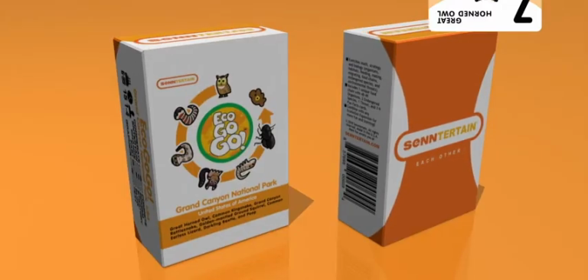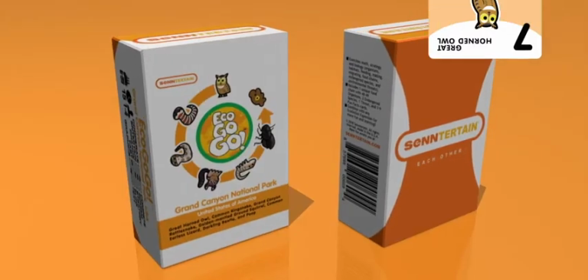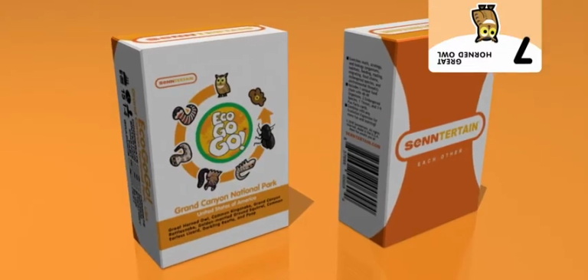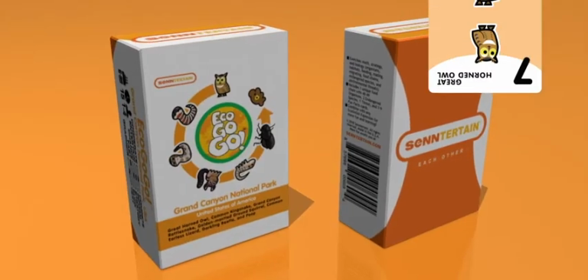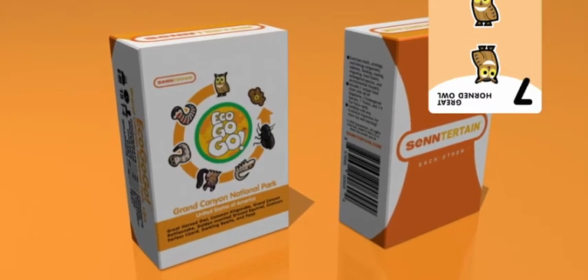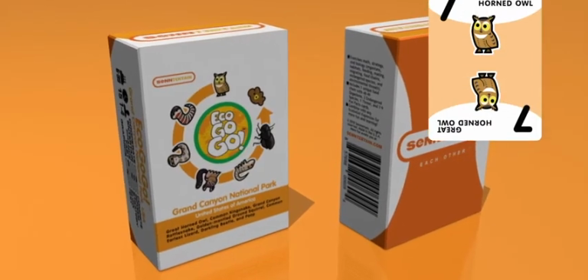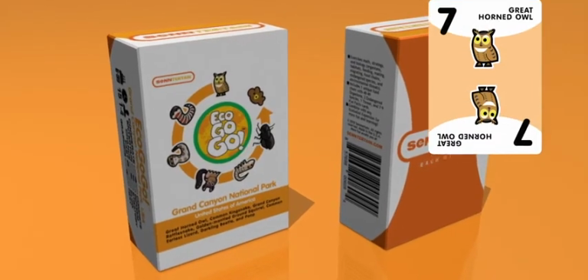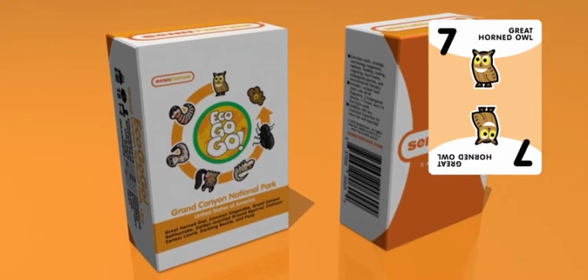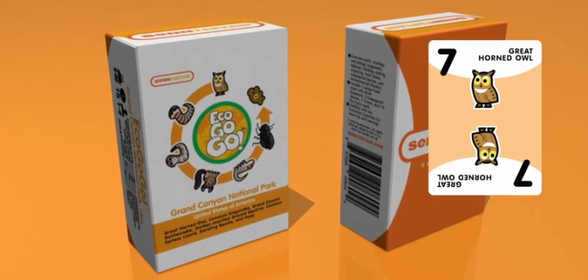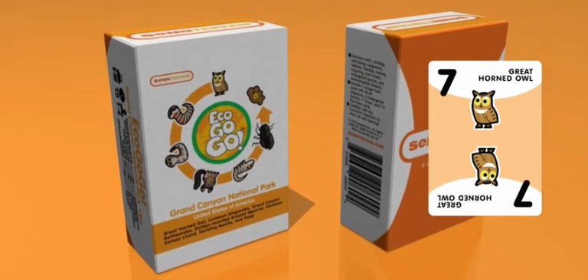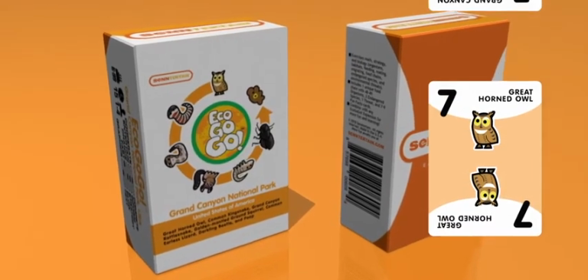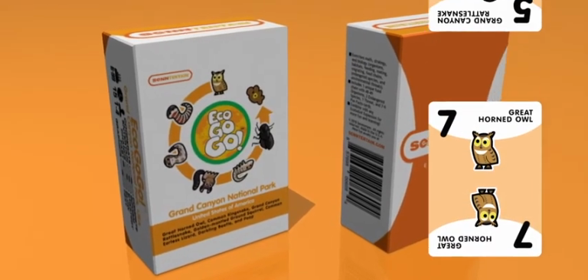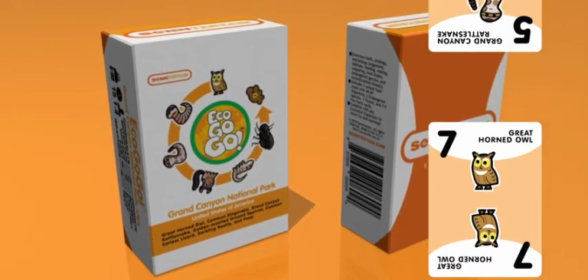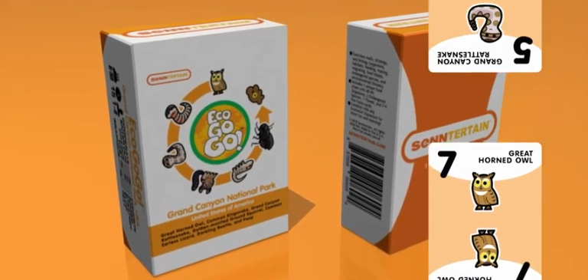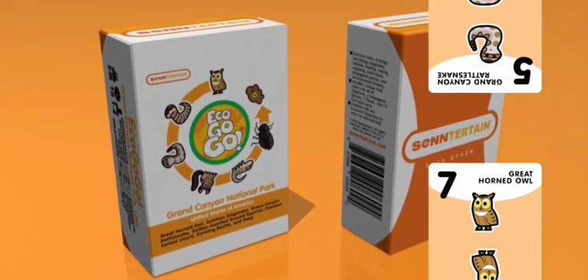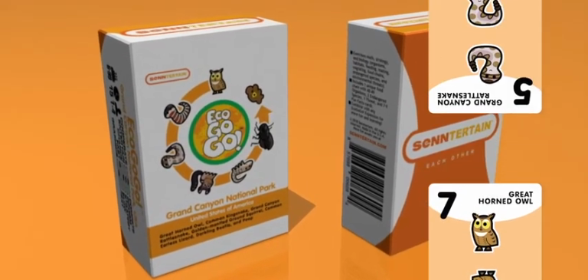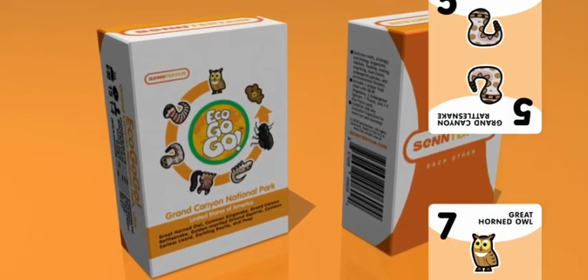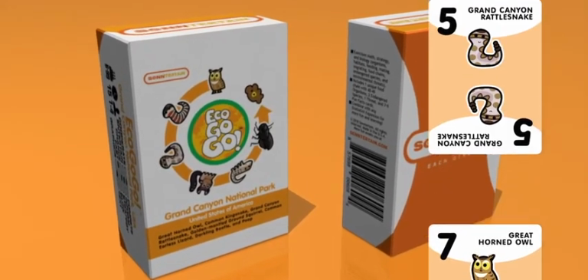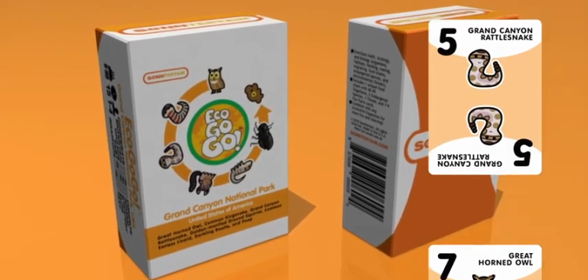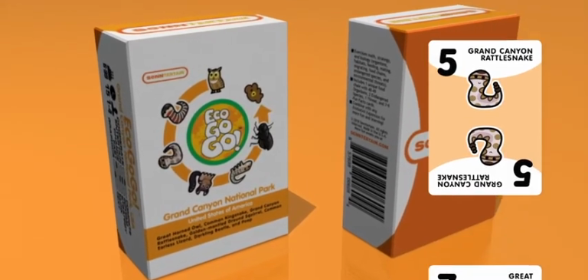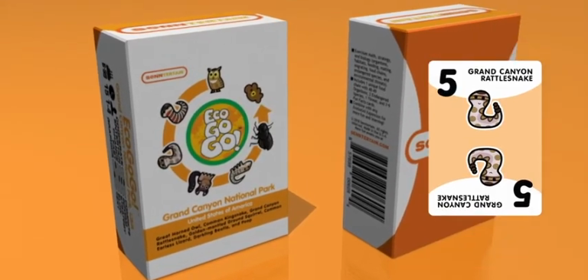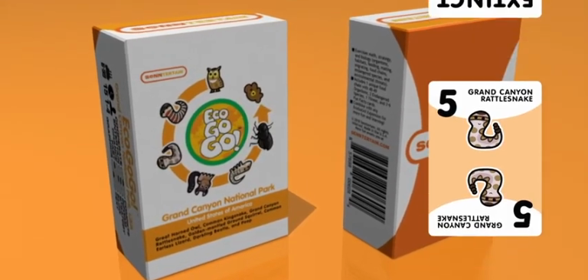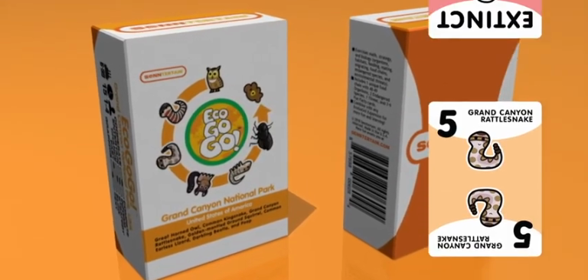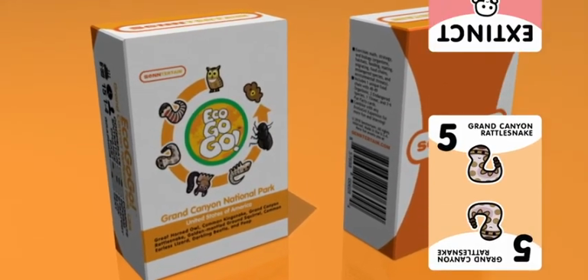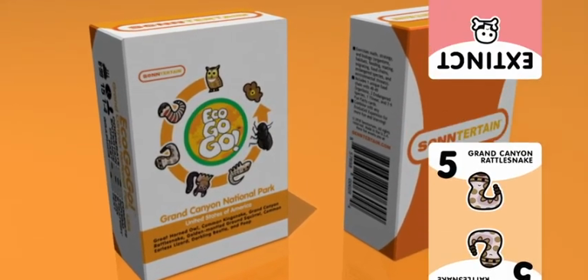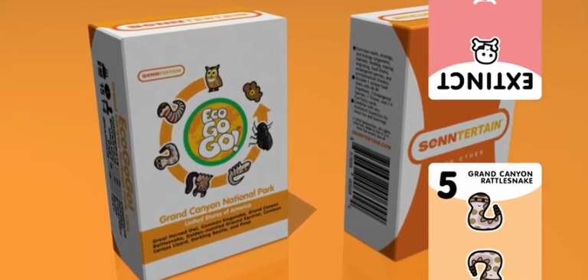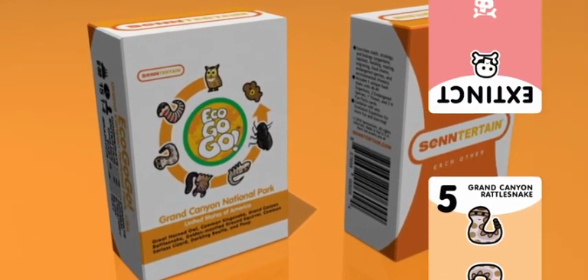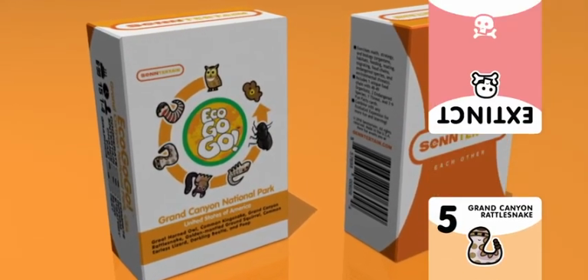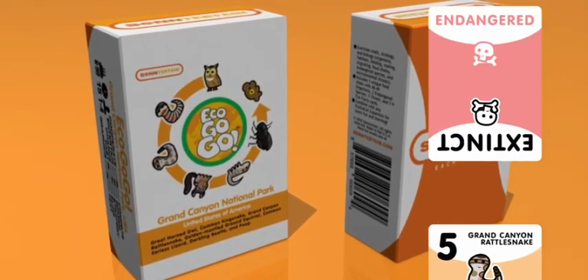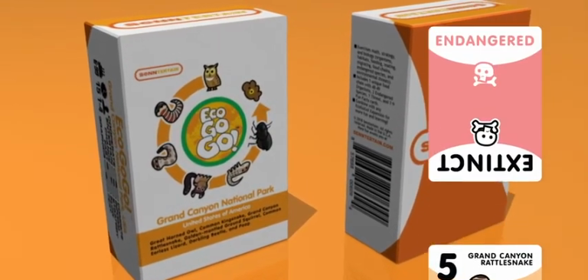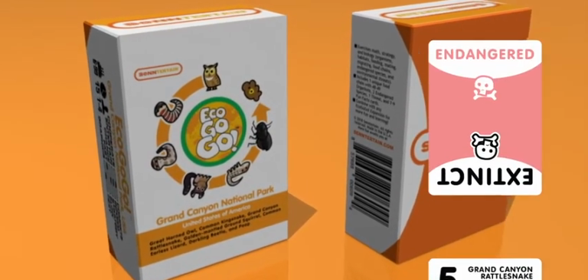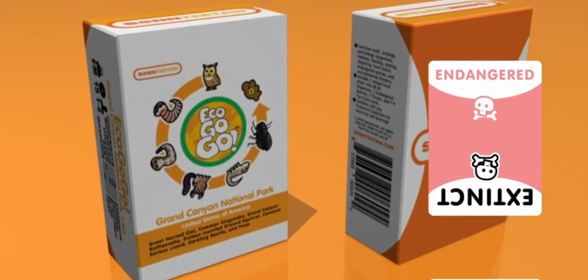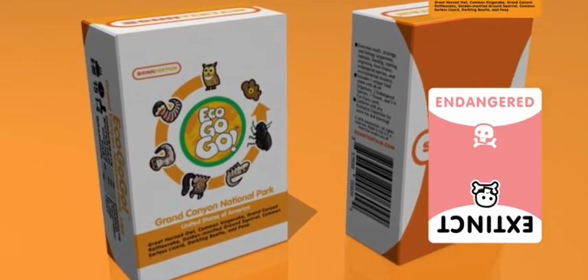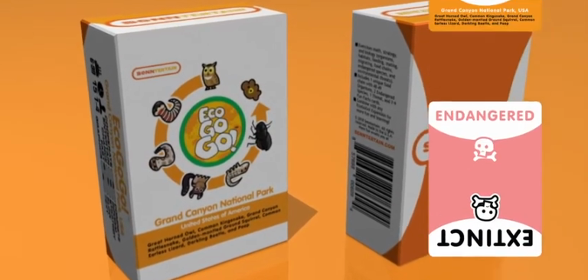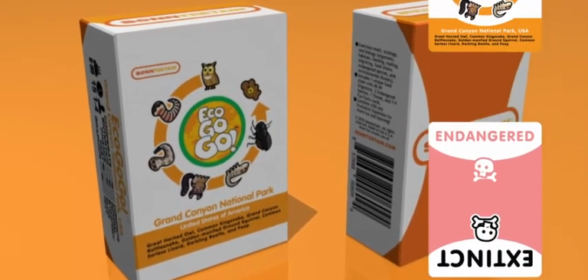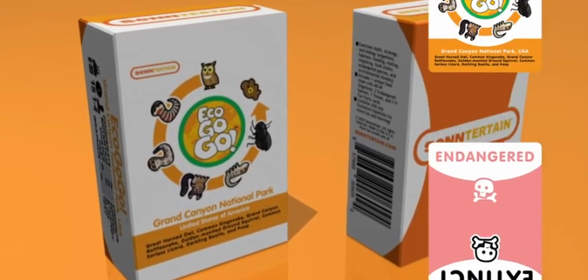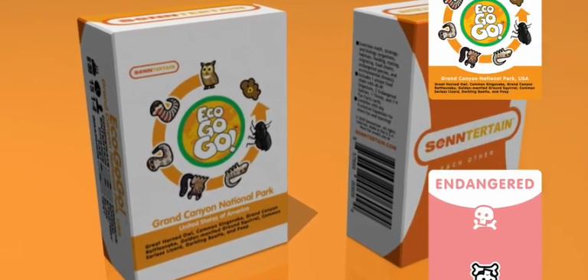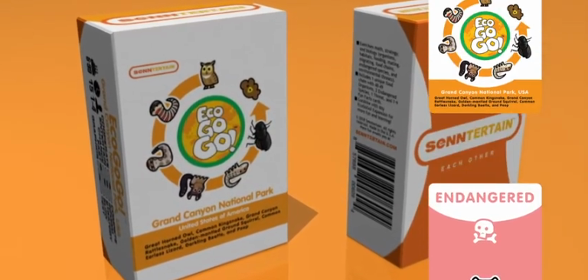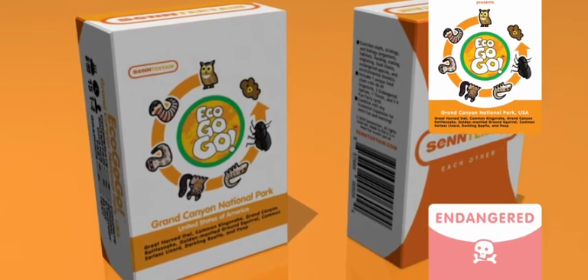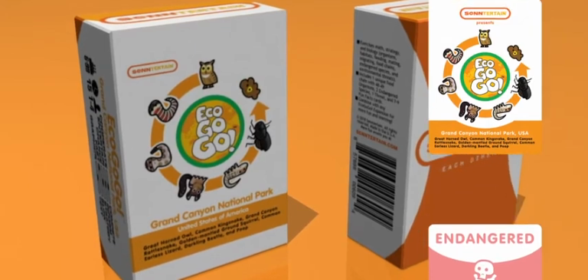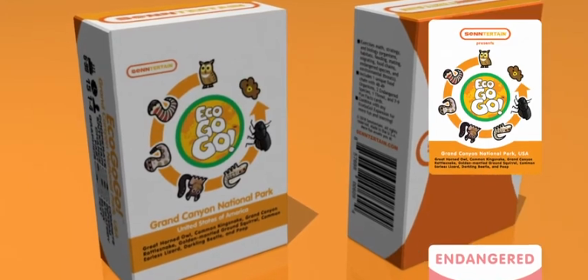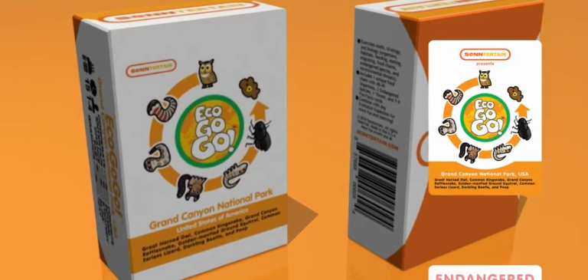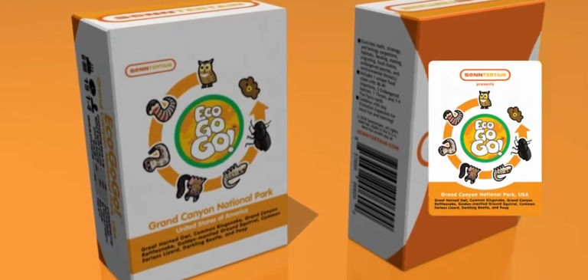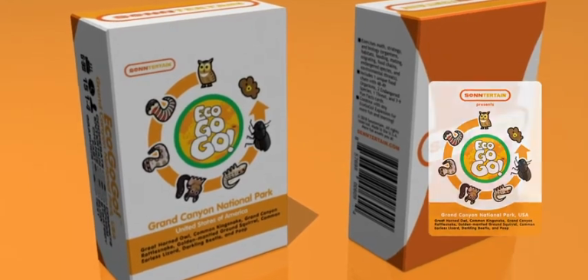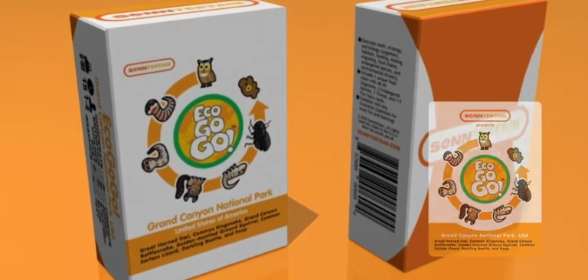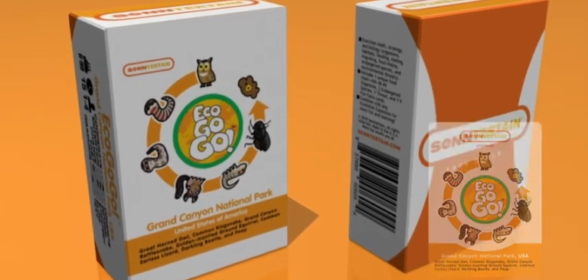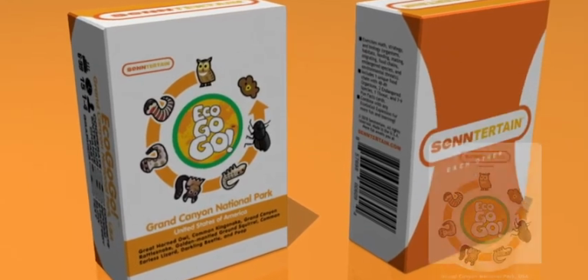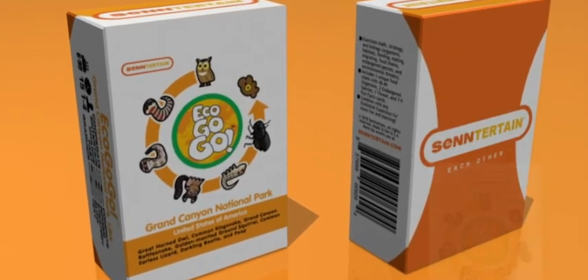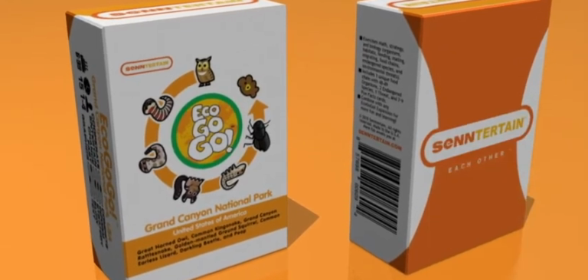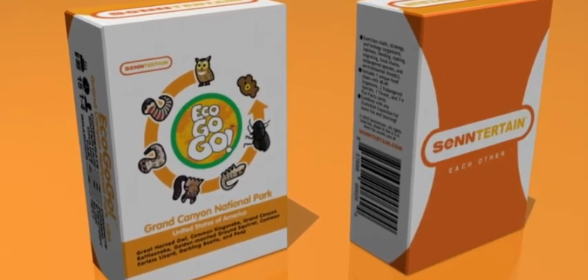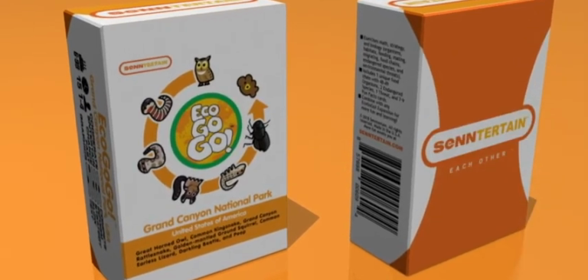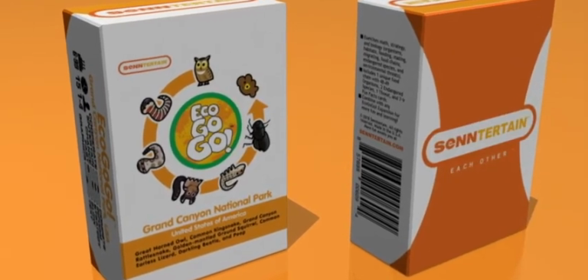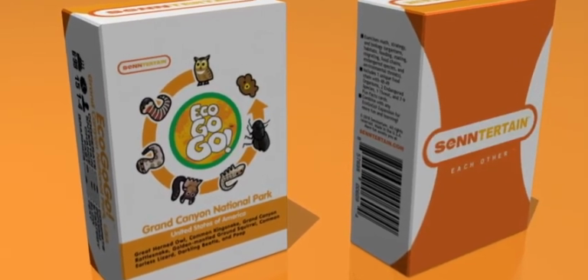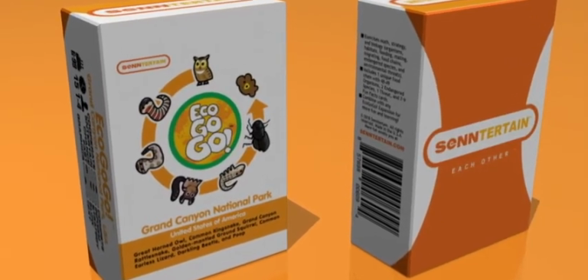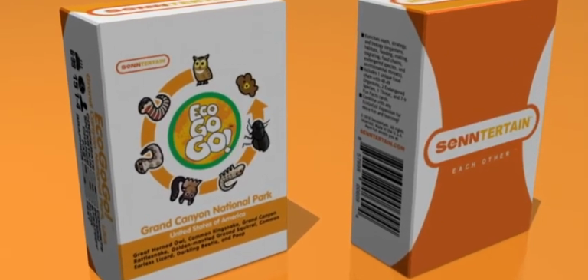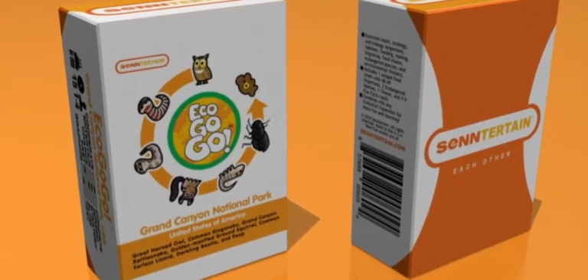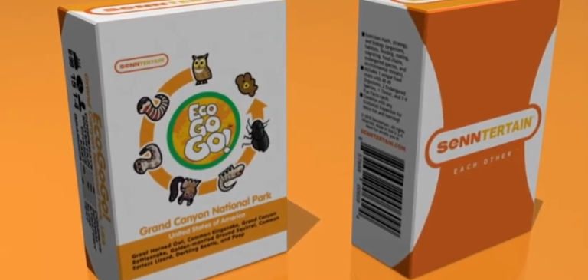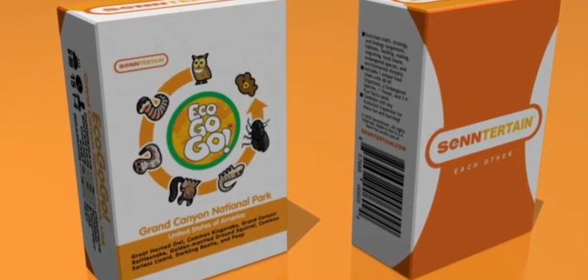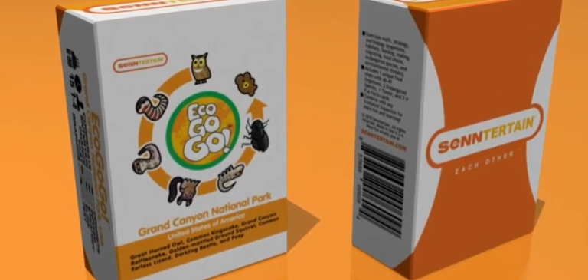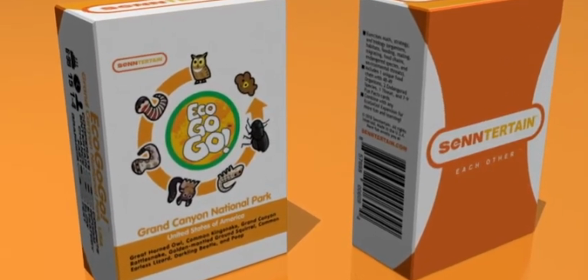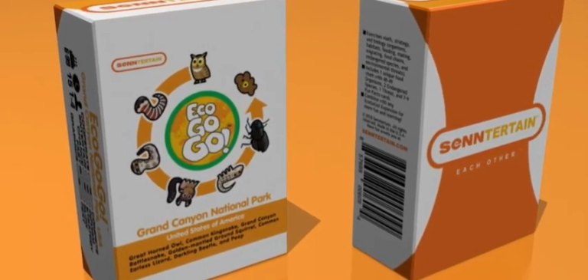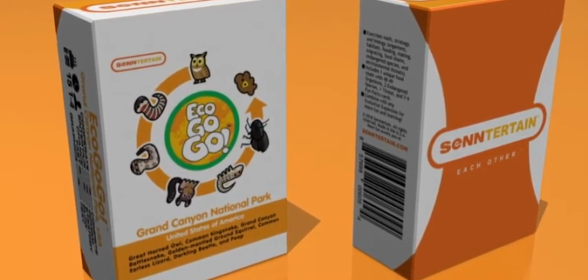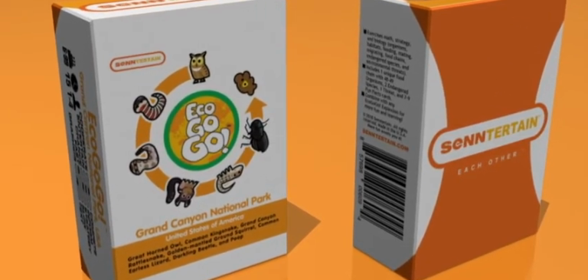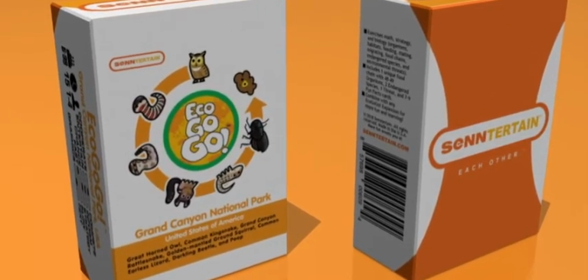Ecogogo lets you feed, mate, and migrate organisms within the Grand Canyon food chain, rescue endangered species, and avoid toxic waste.